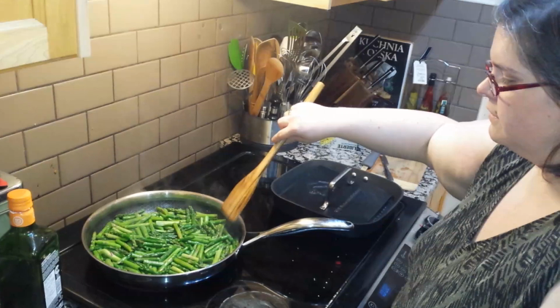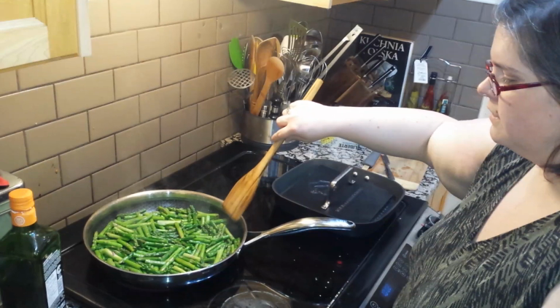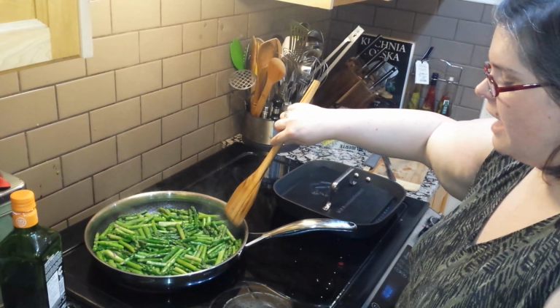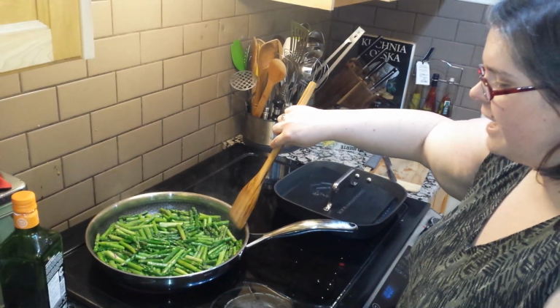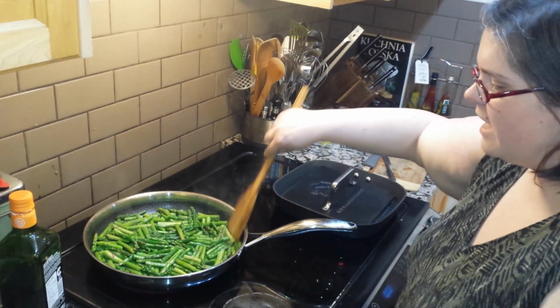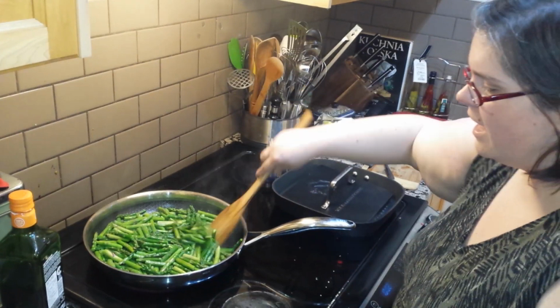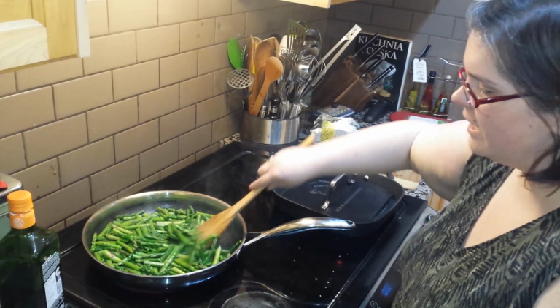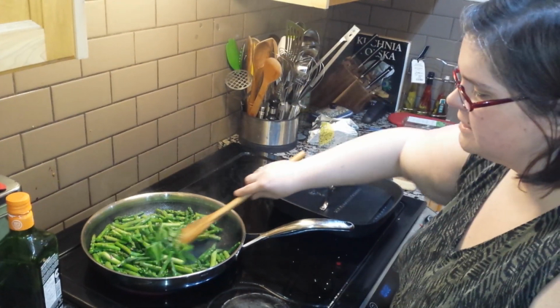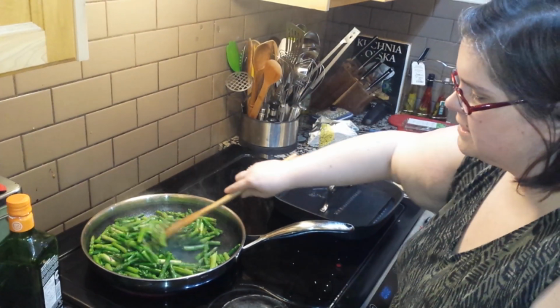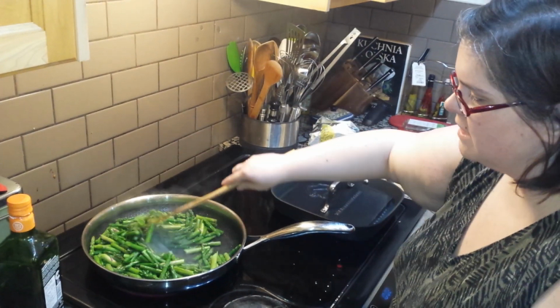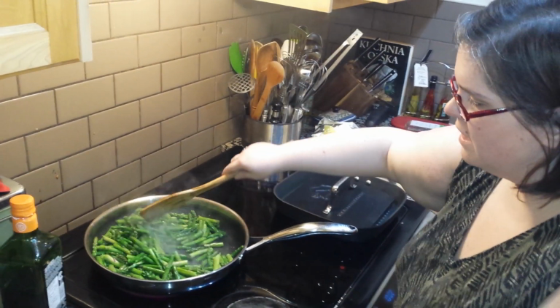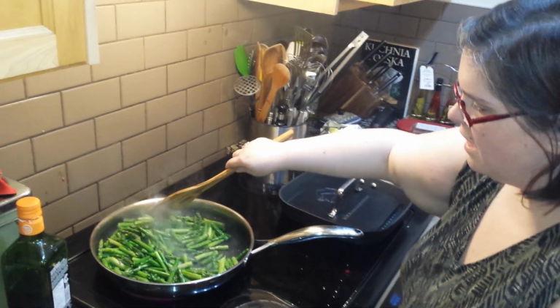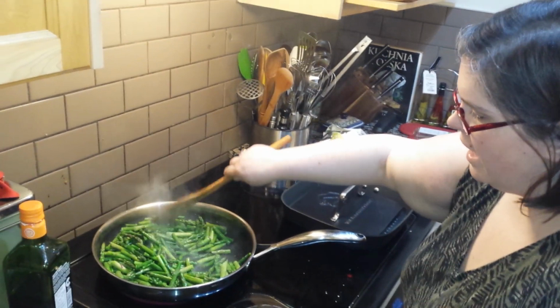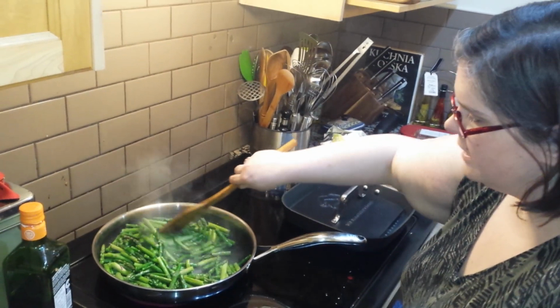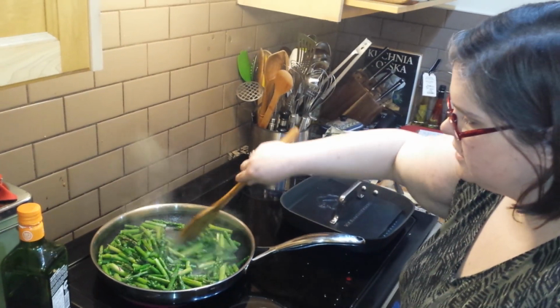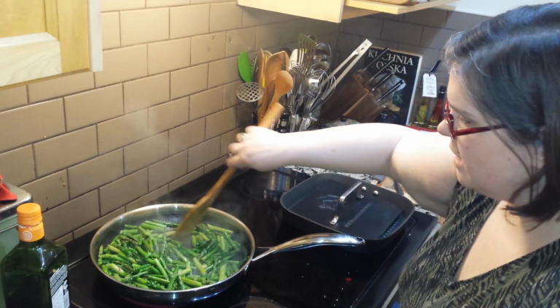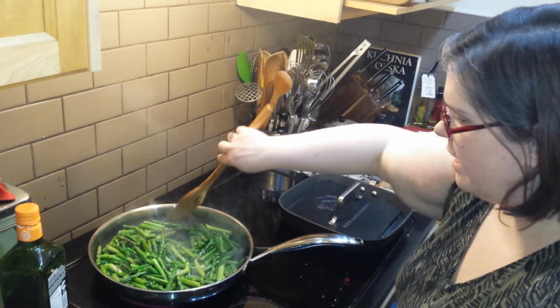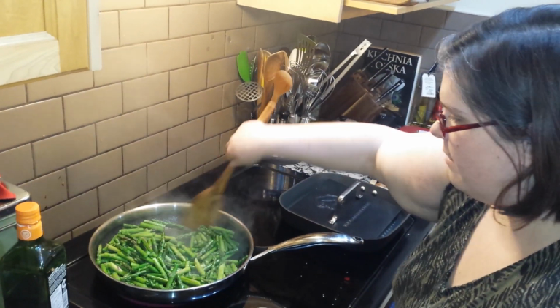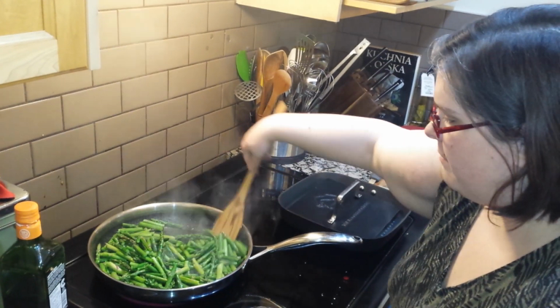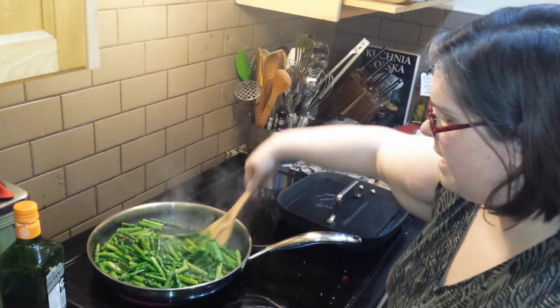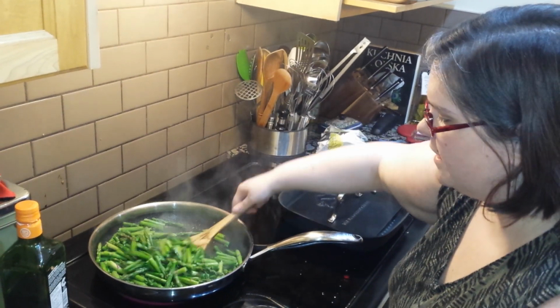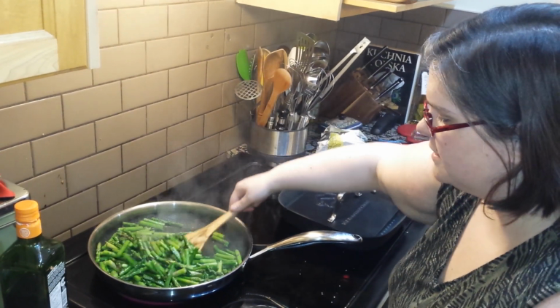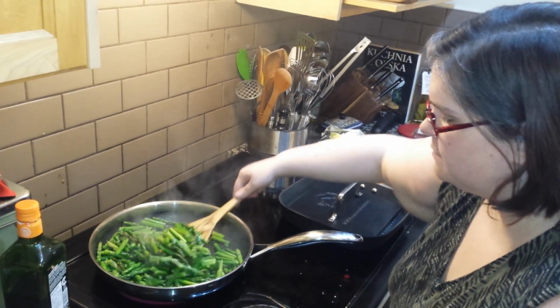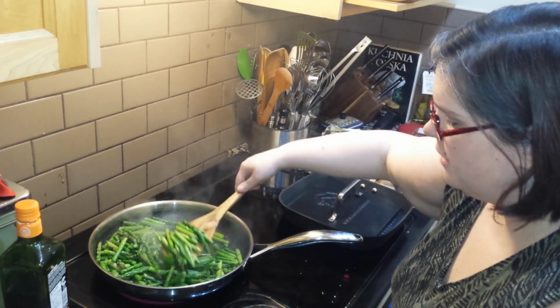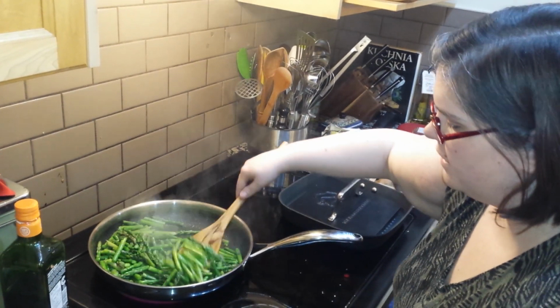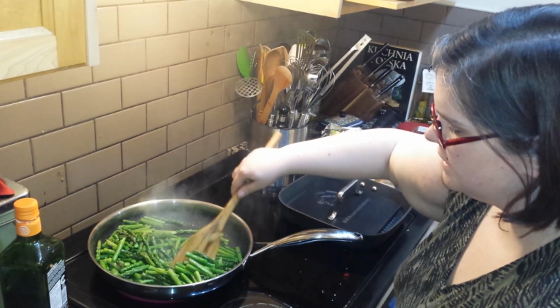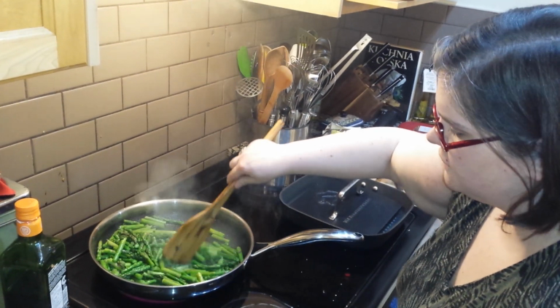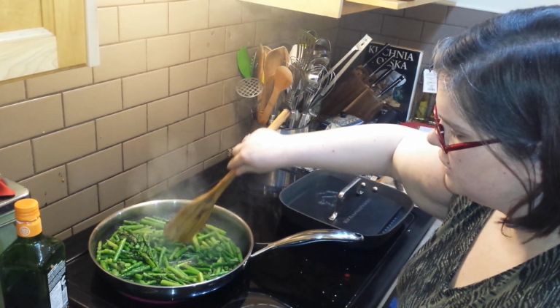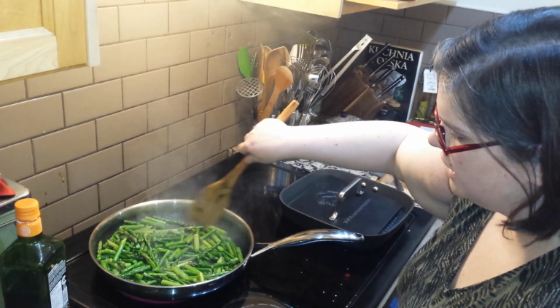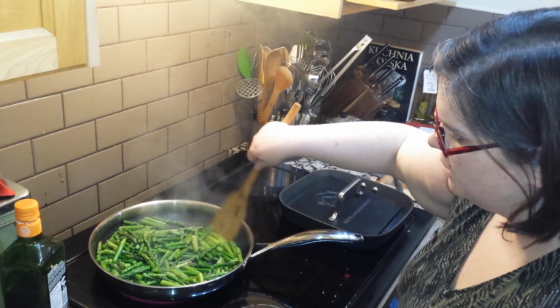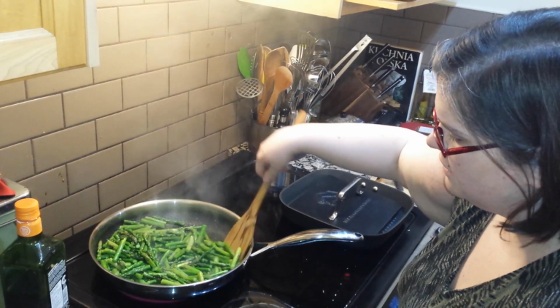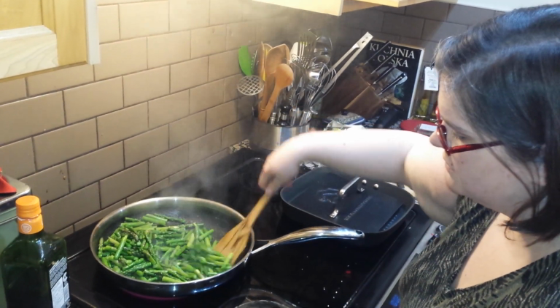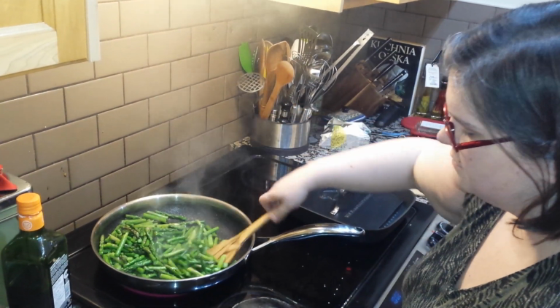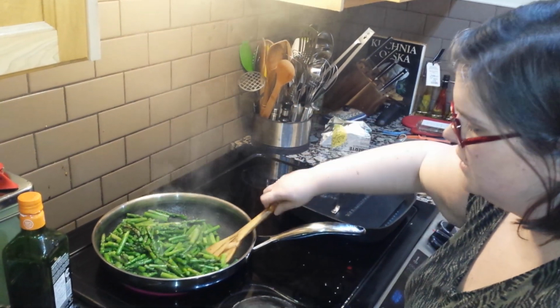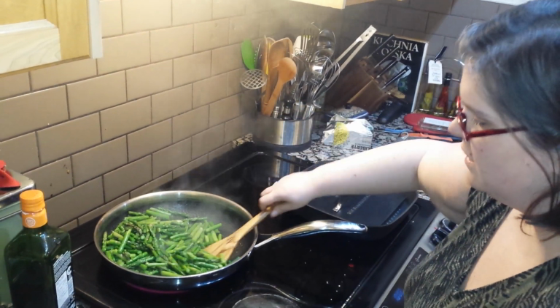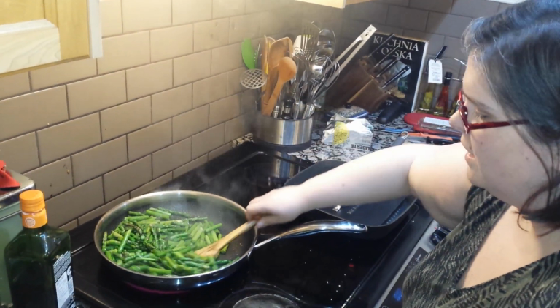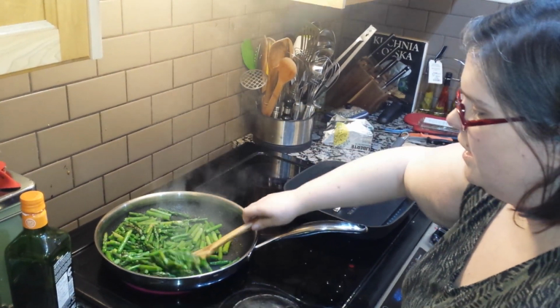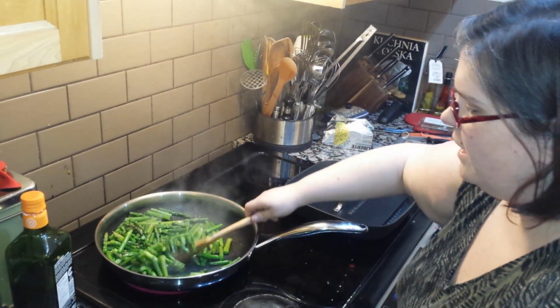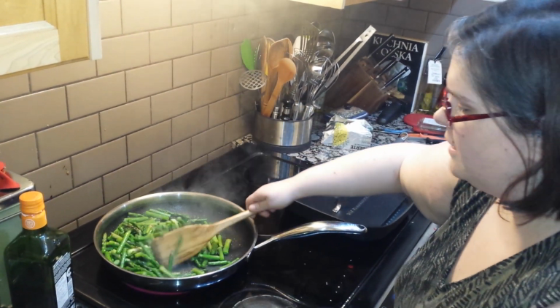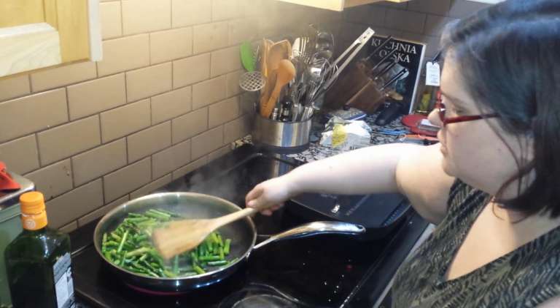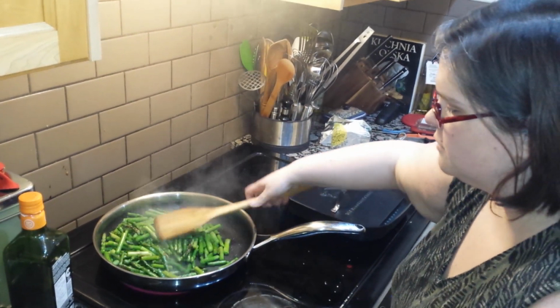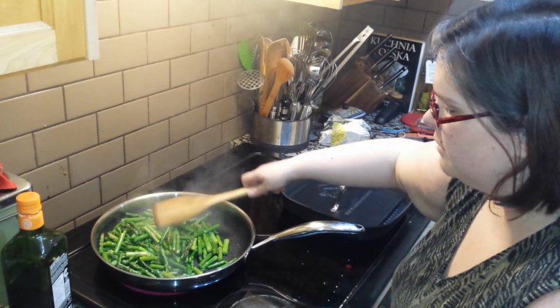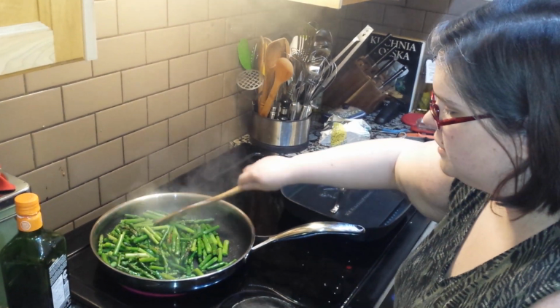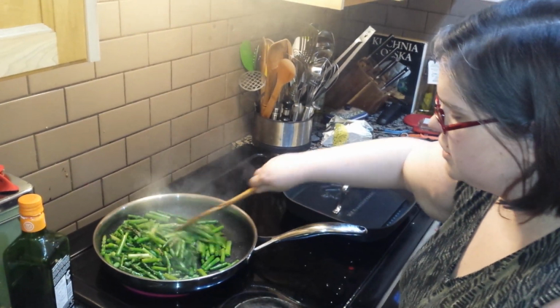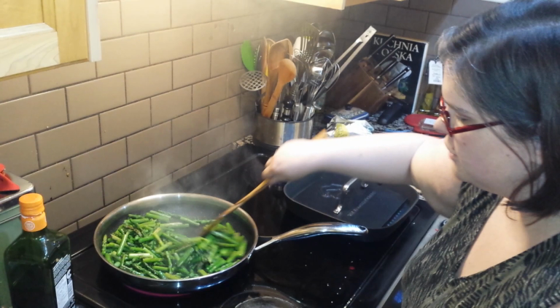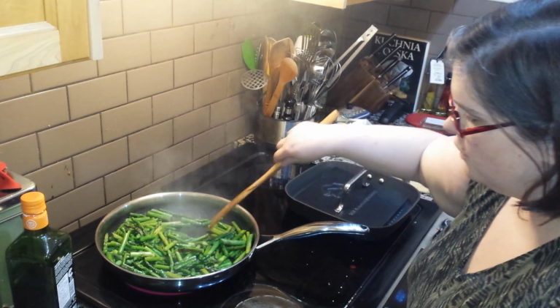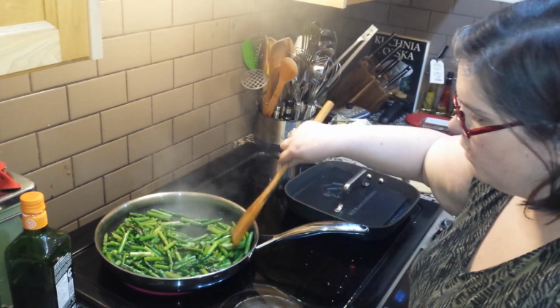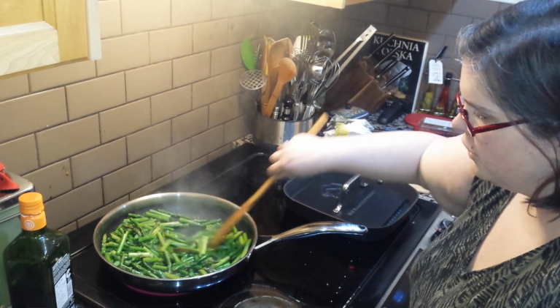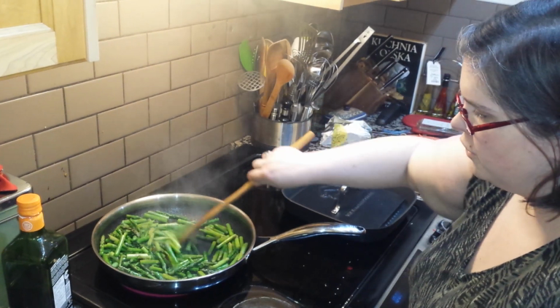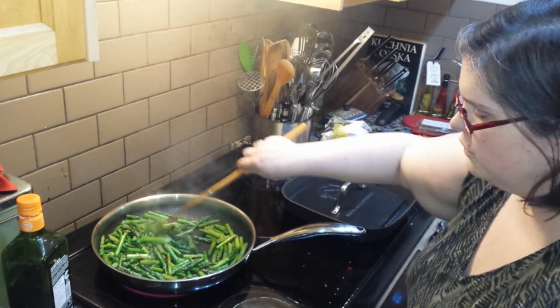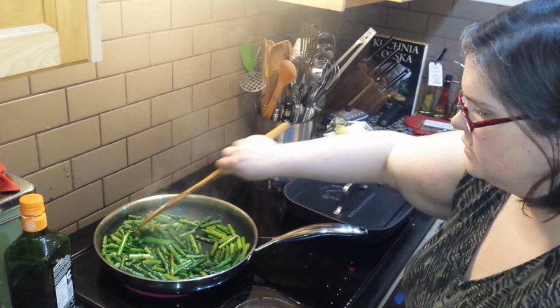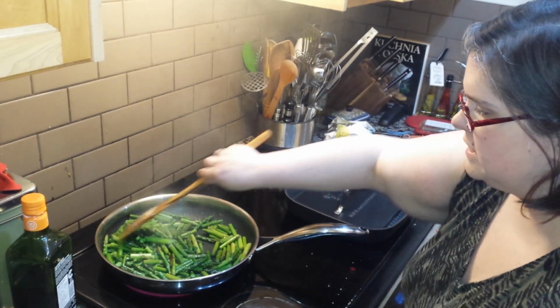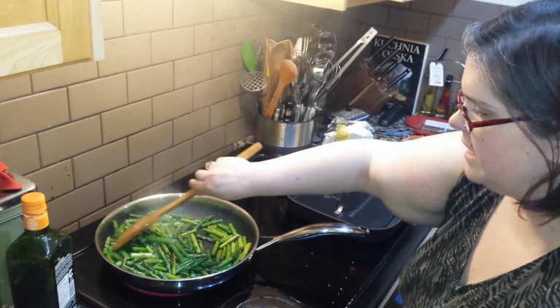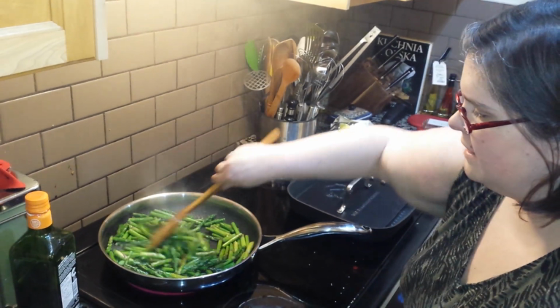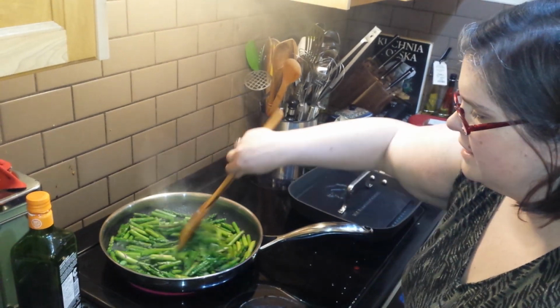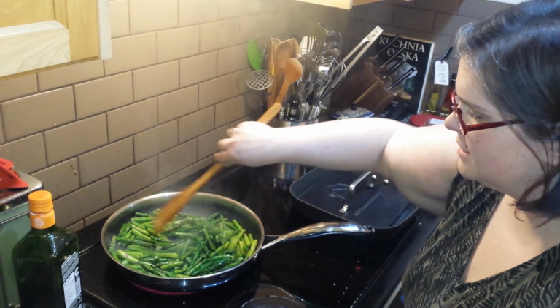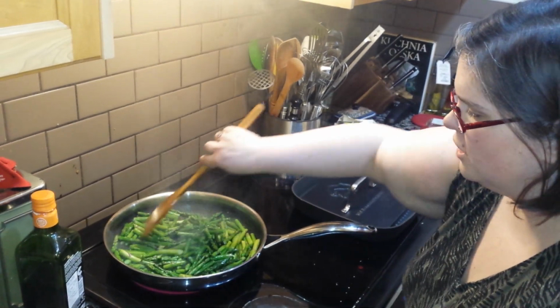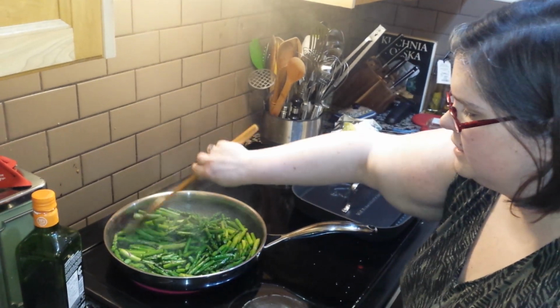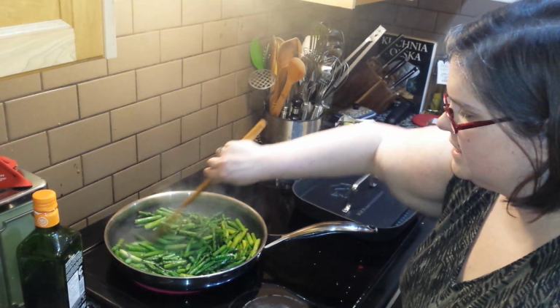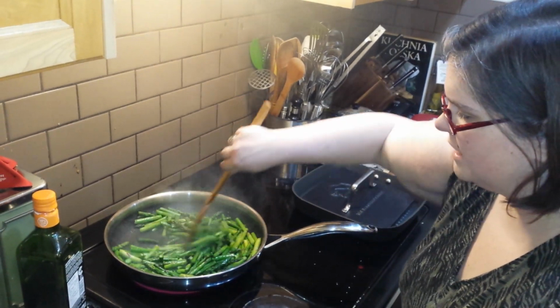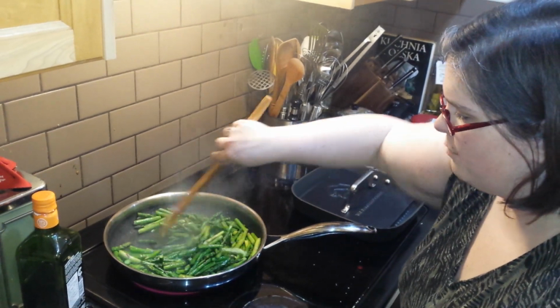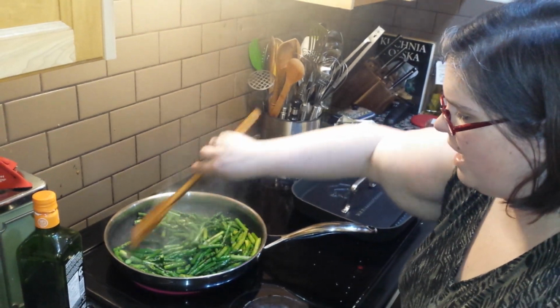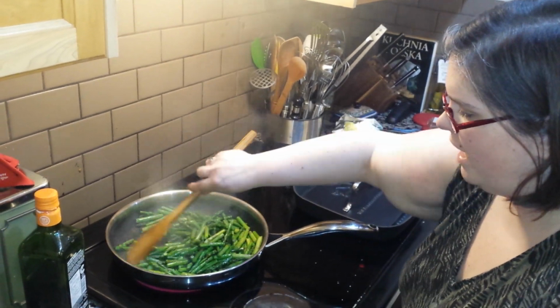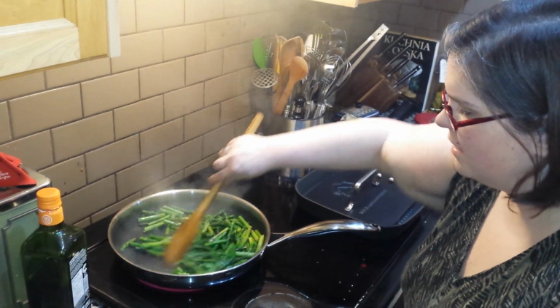Hi guys! I'm making asparagus for dinner and I just wanted to show you our new stainless non-stick pan.